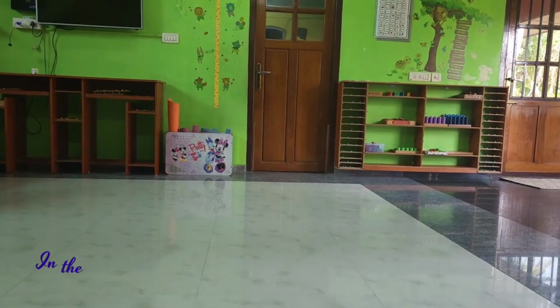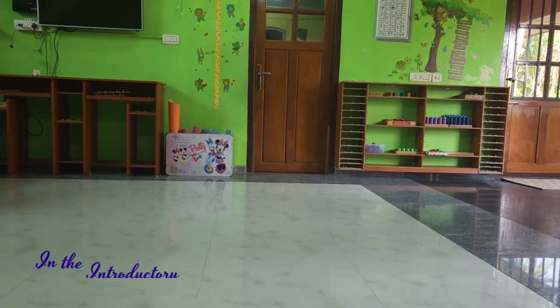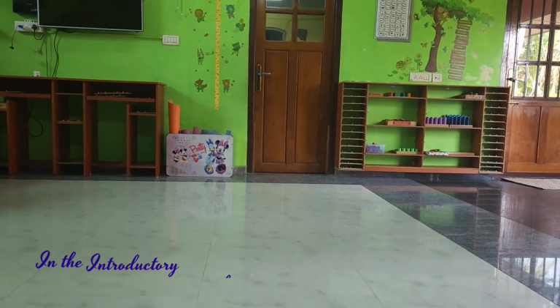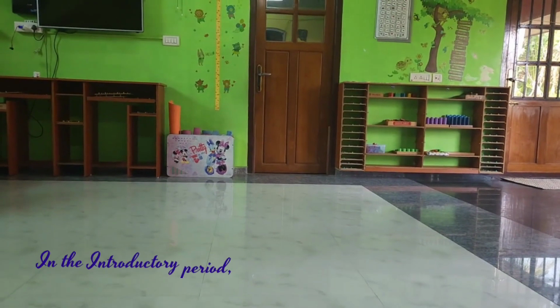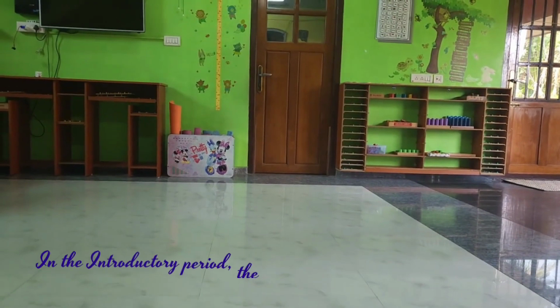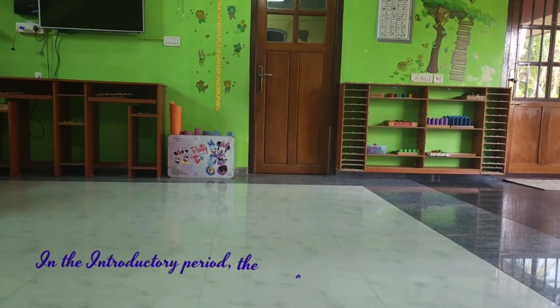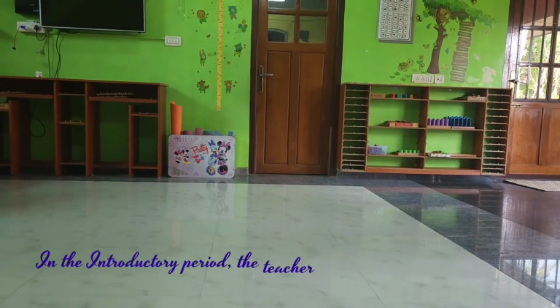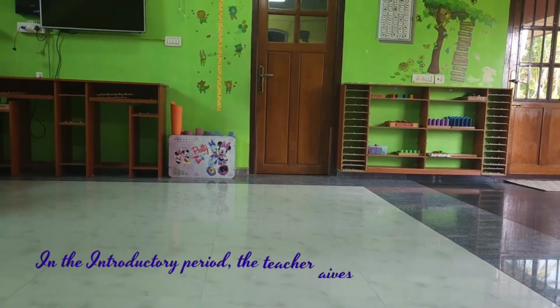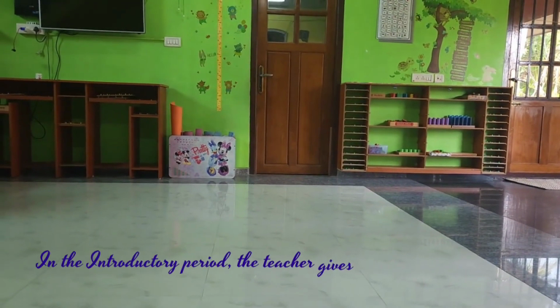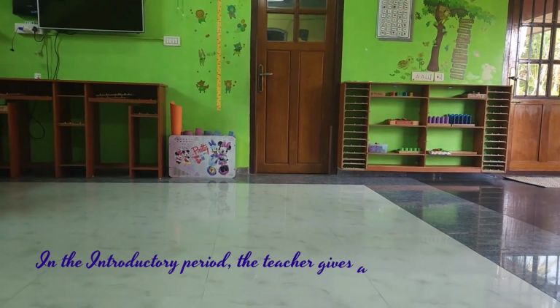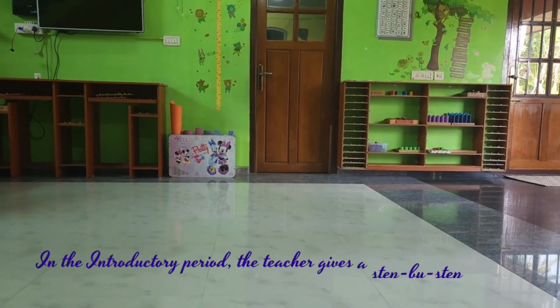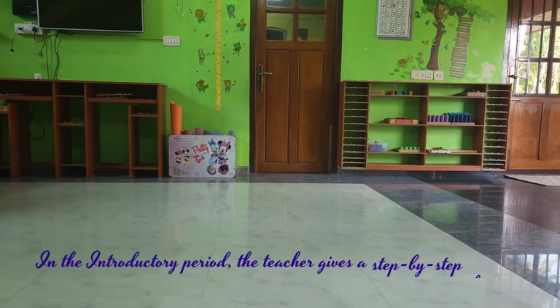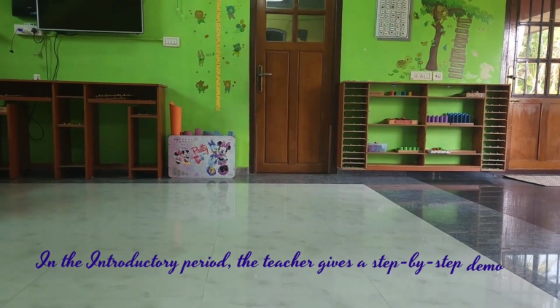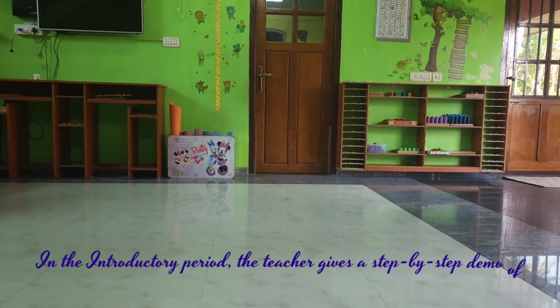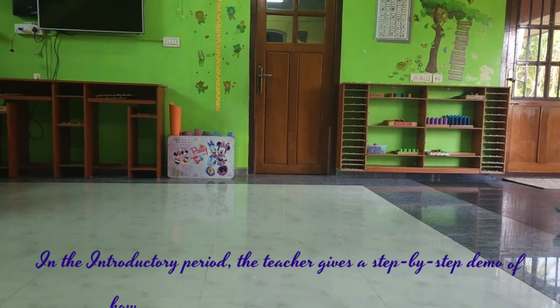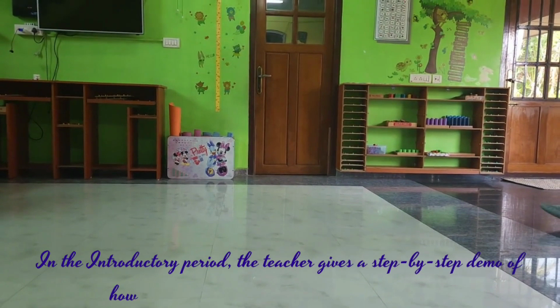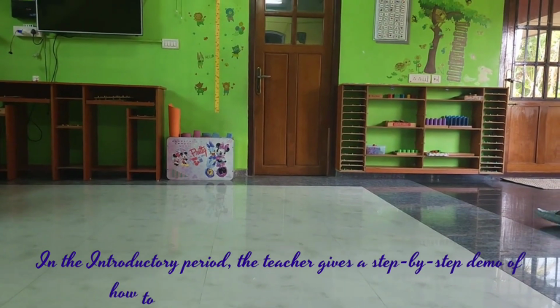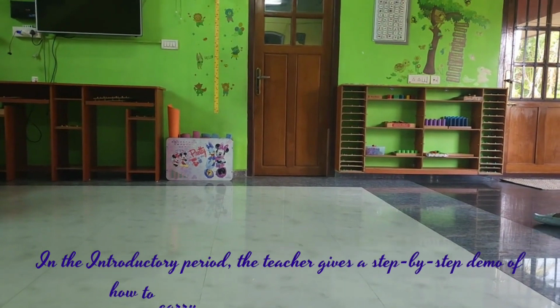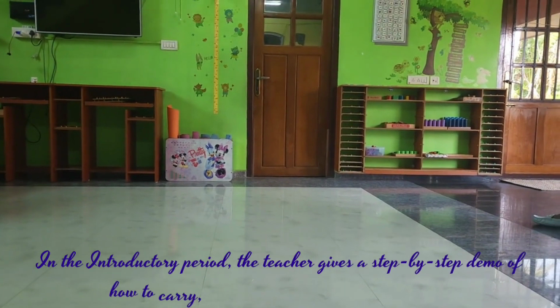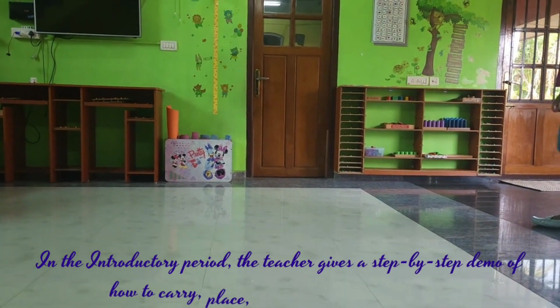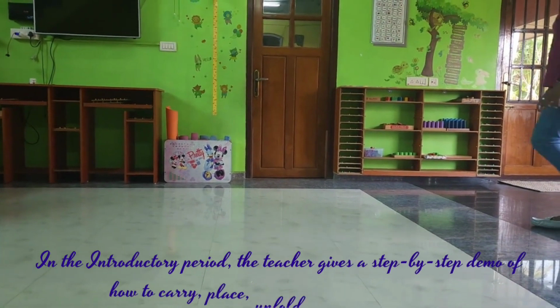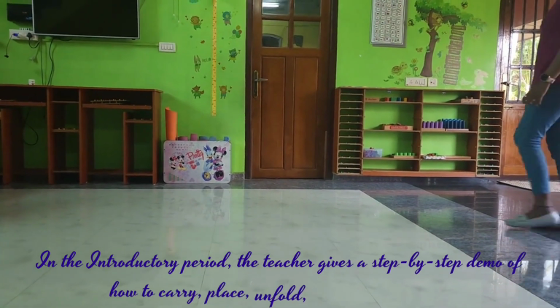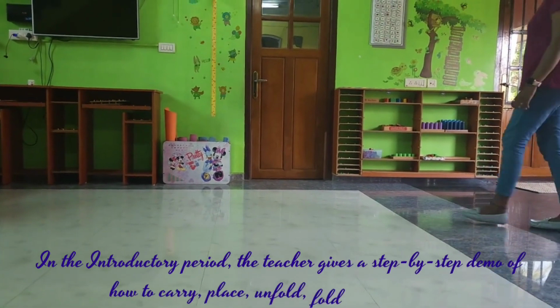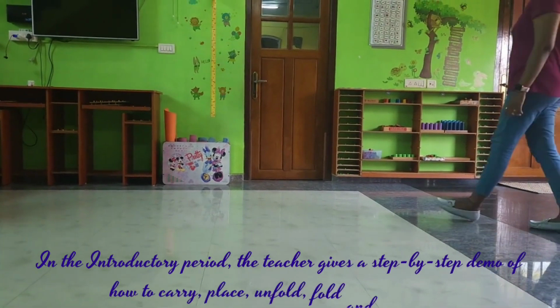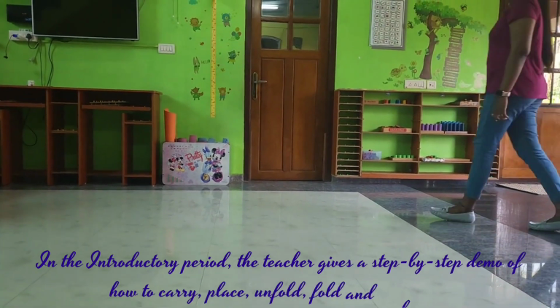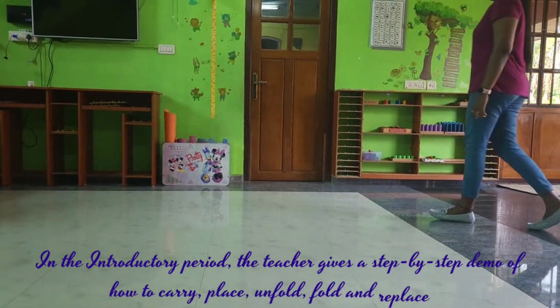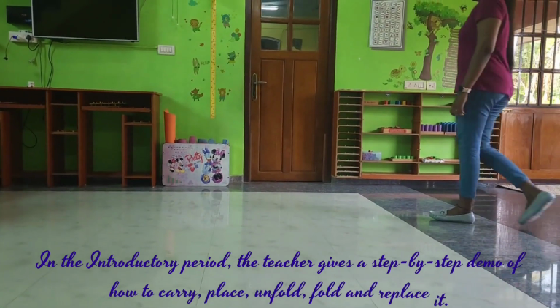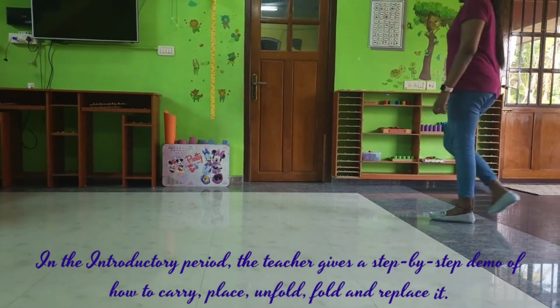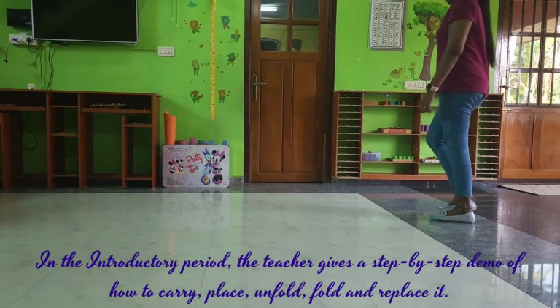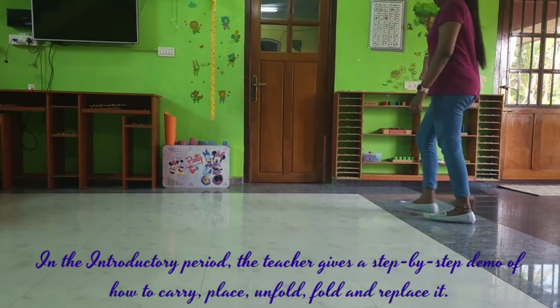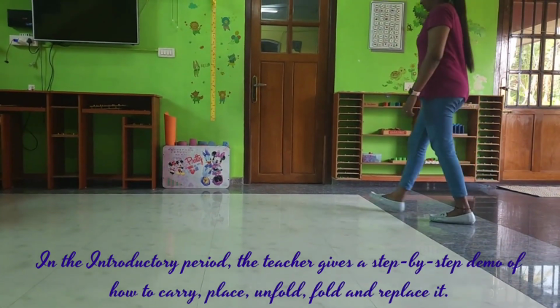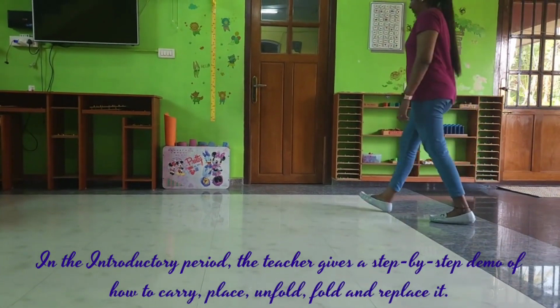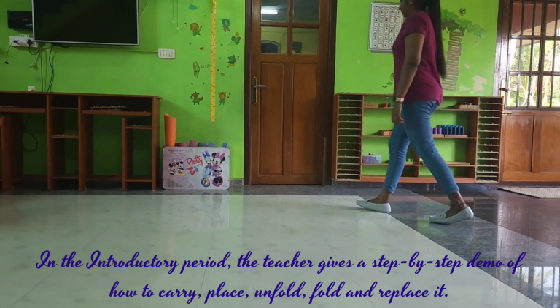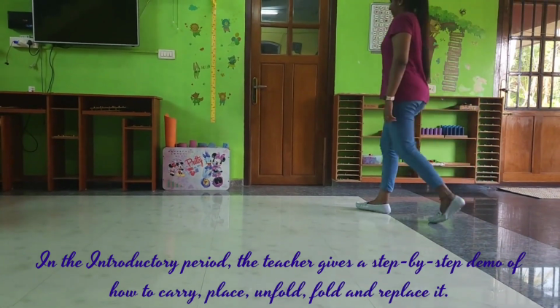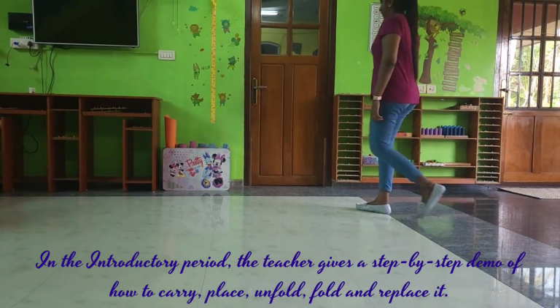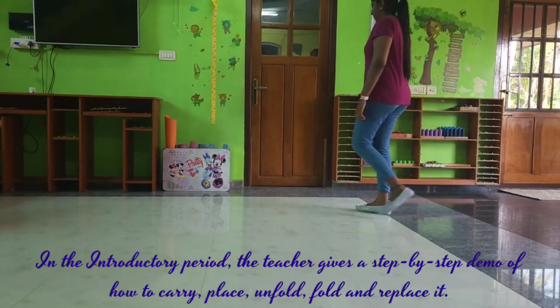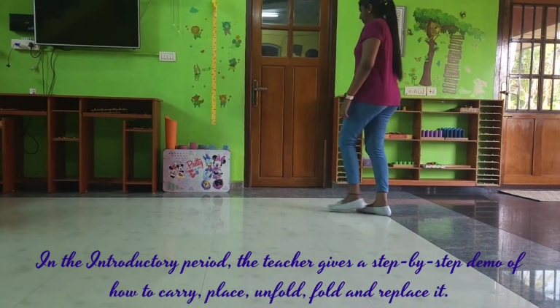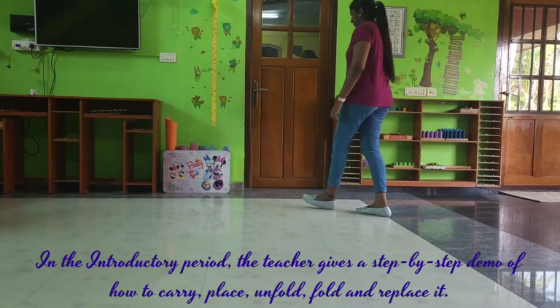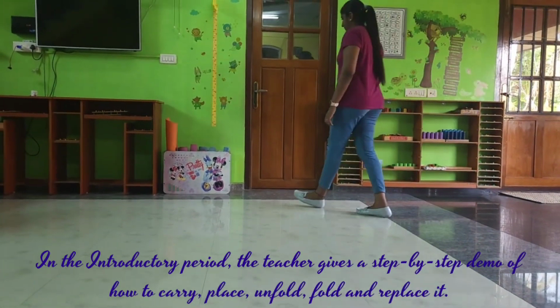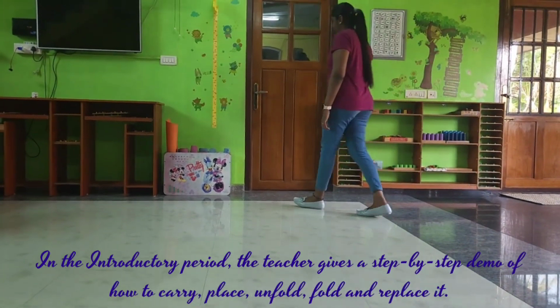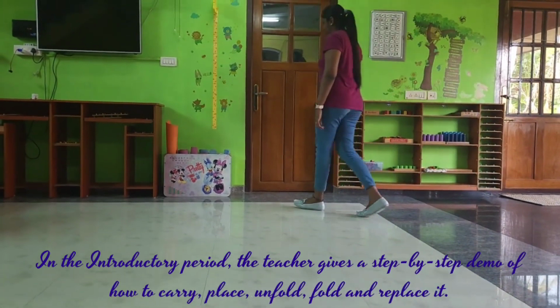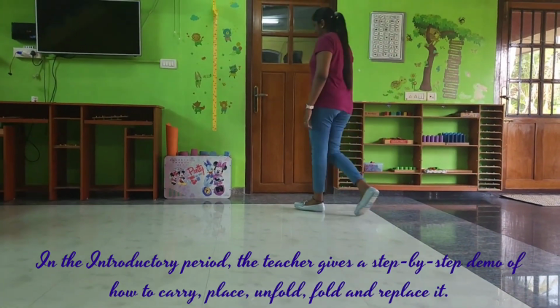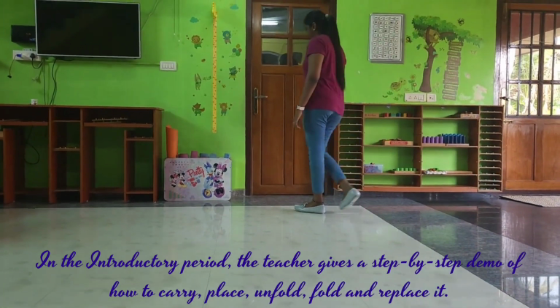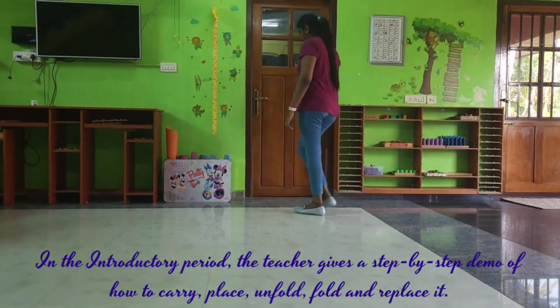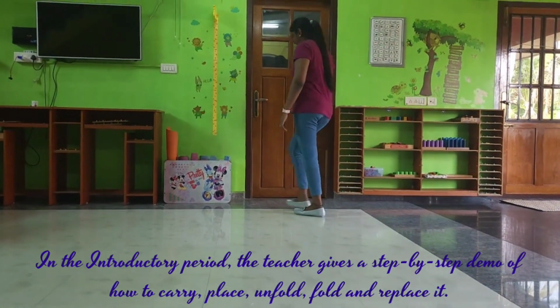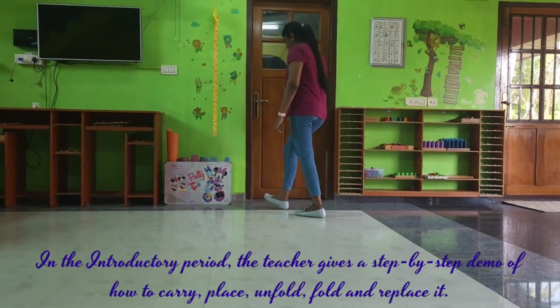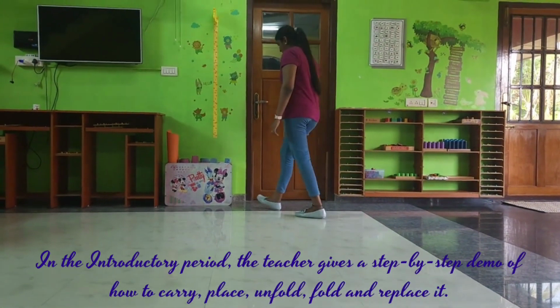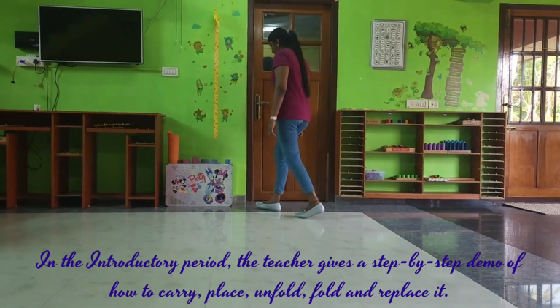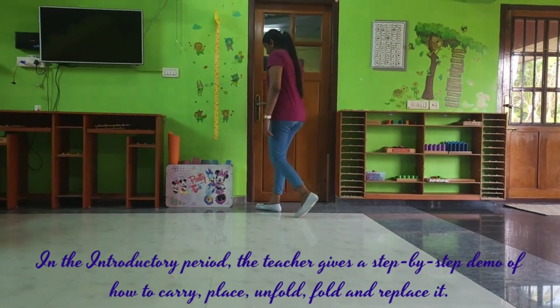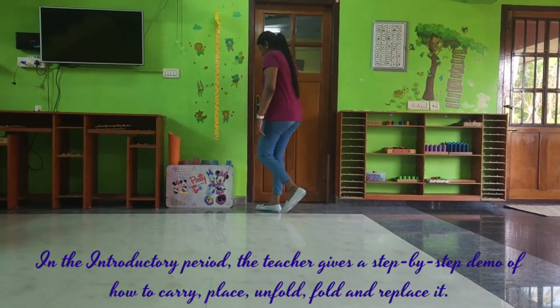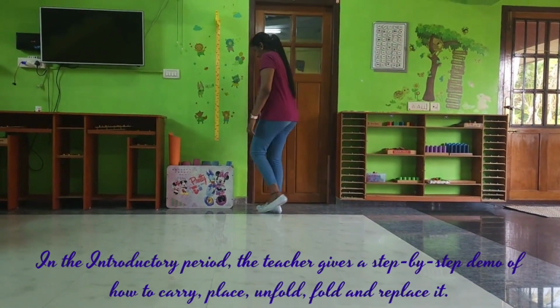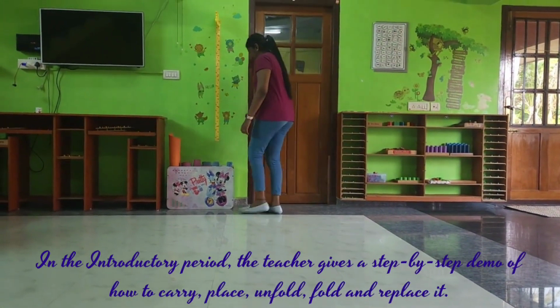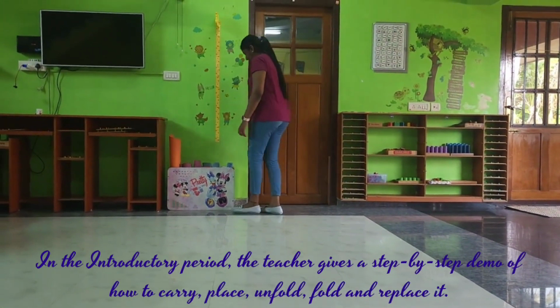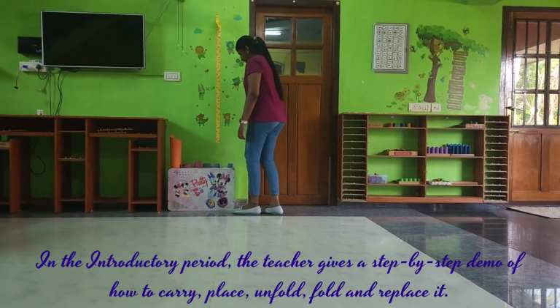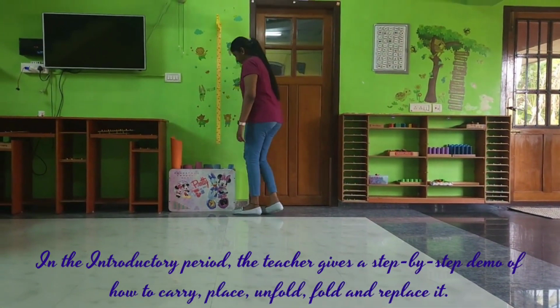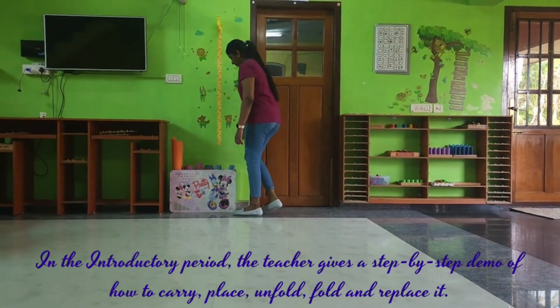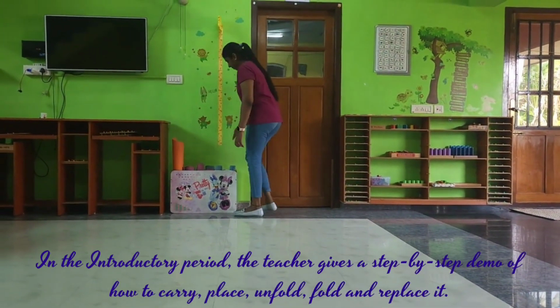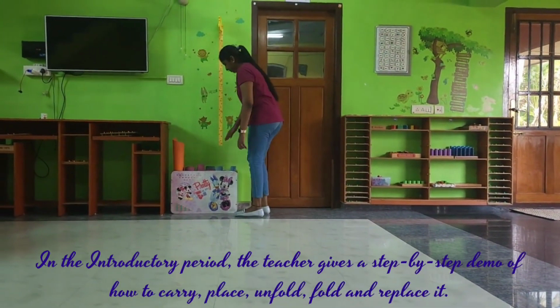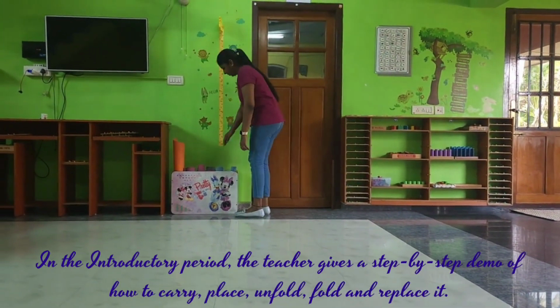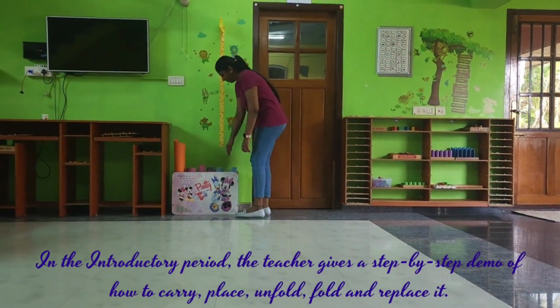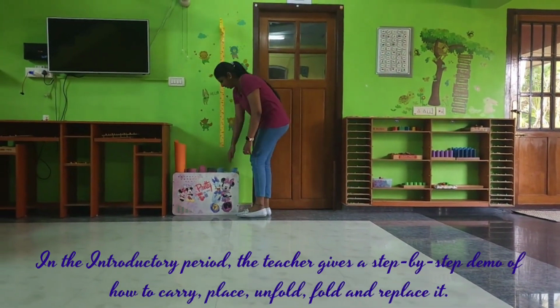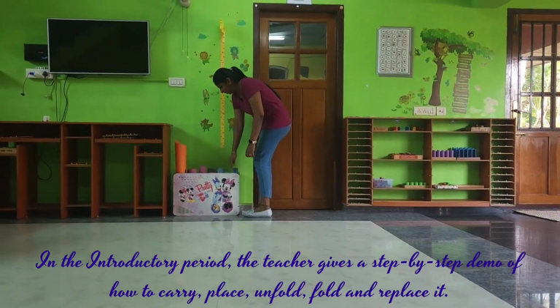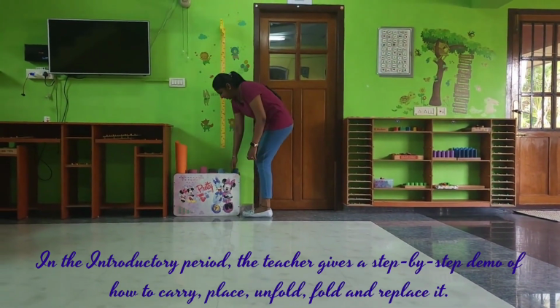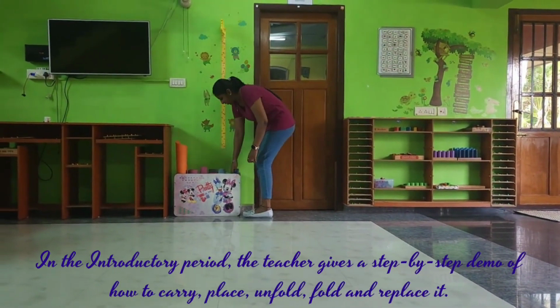In the introductory period, the teacher gives a step-by-step demonstration of how to carry, place, unfold, fold, and replace the mat.